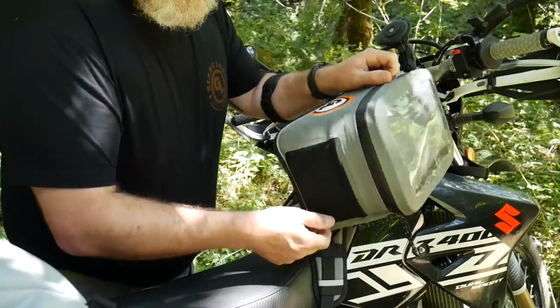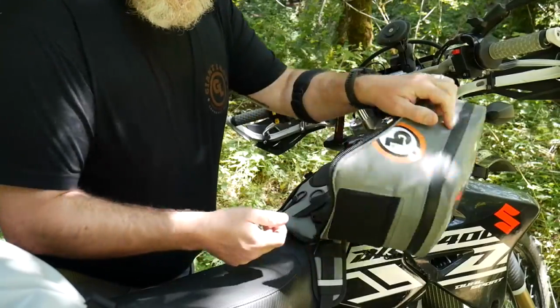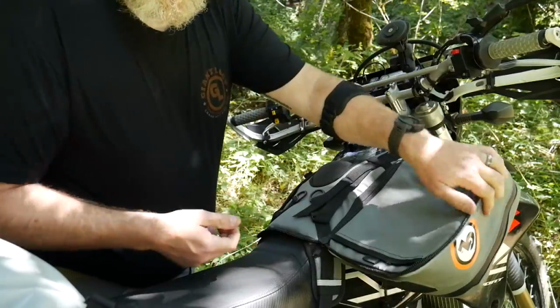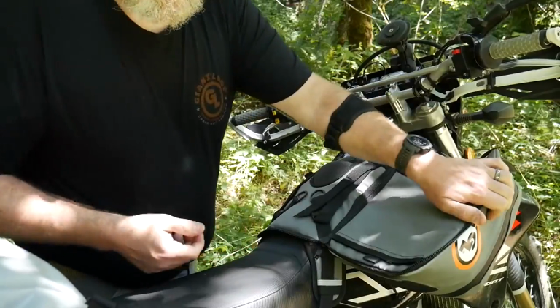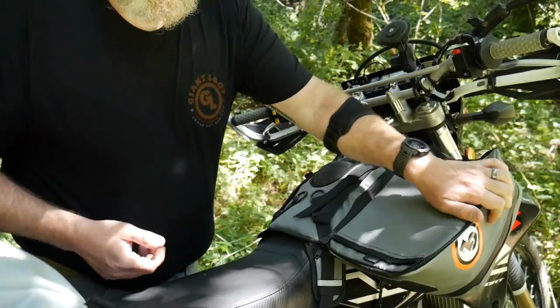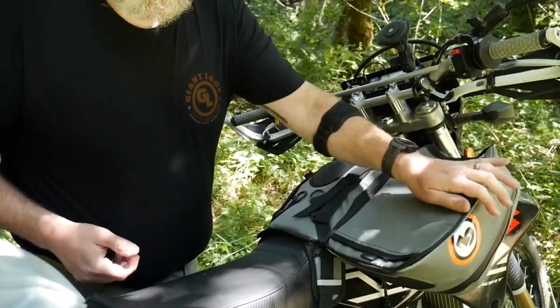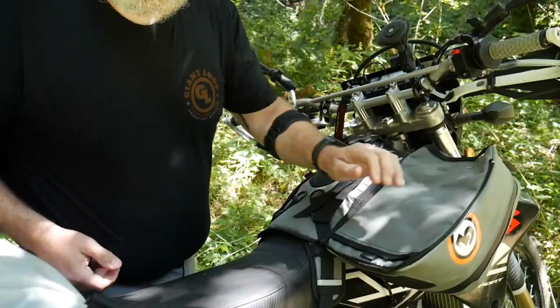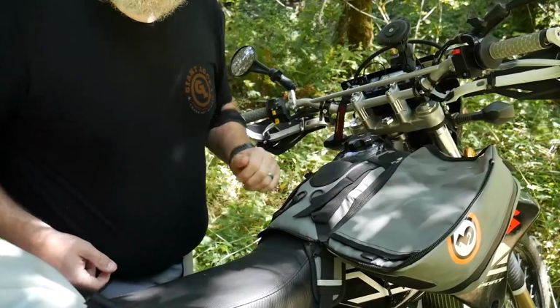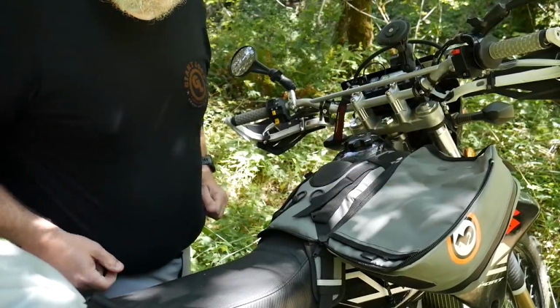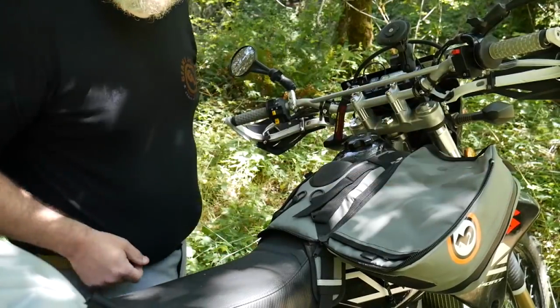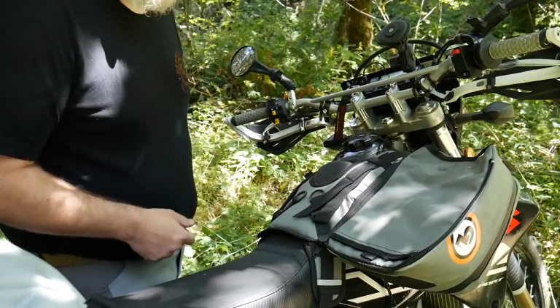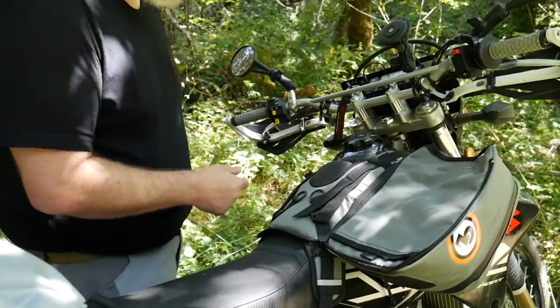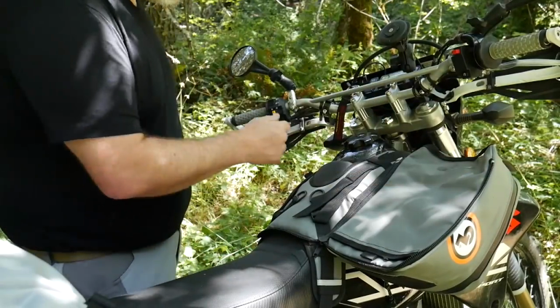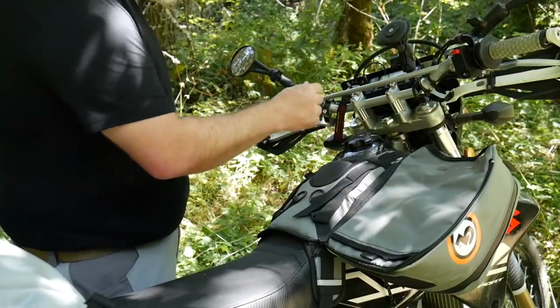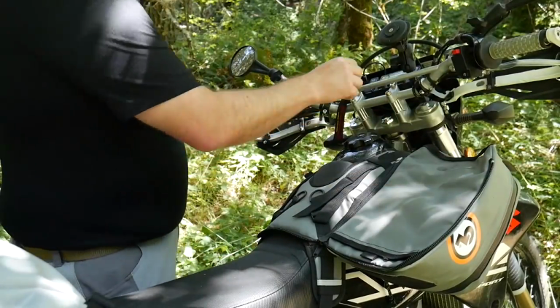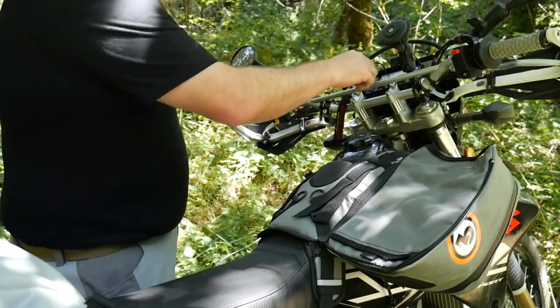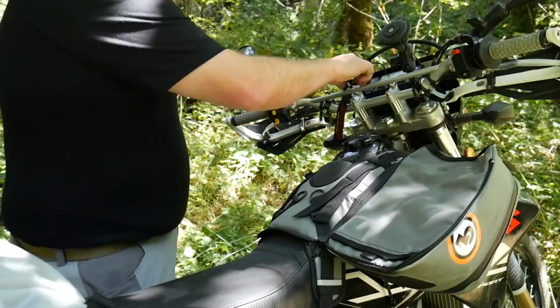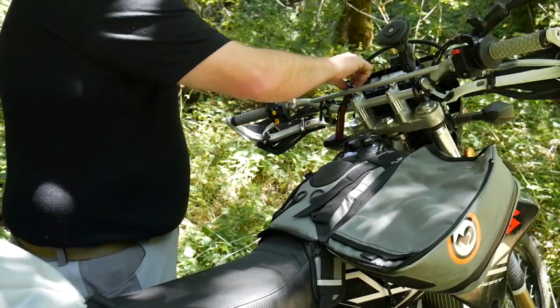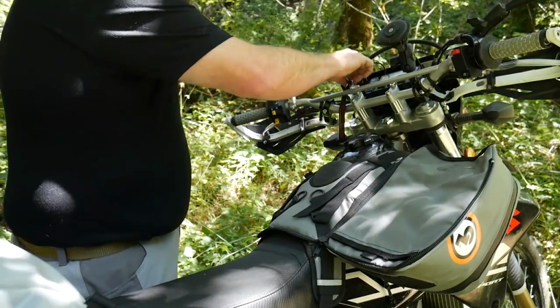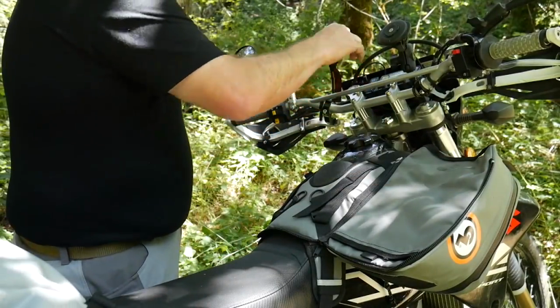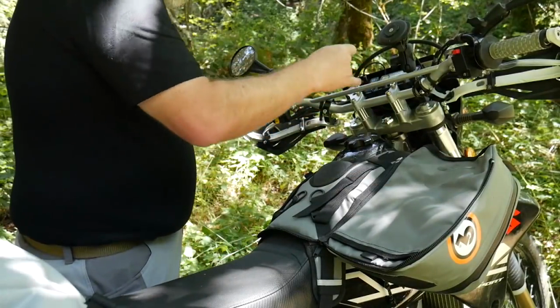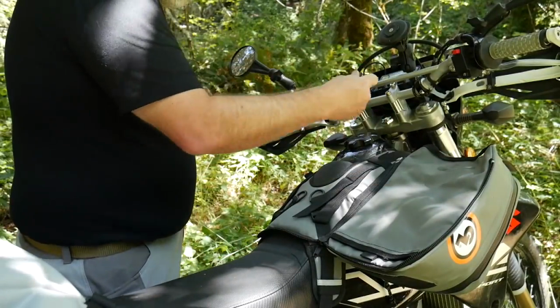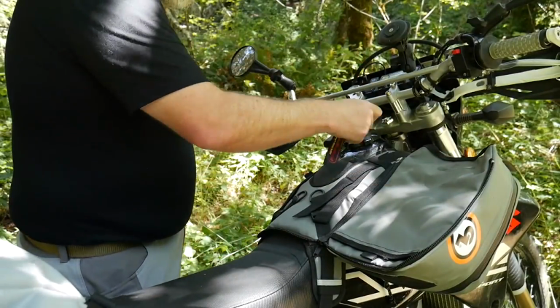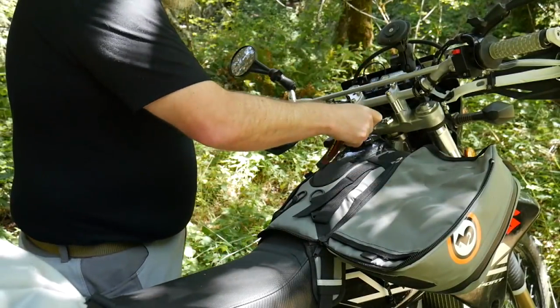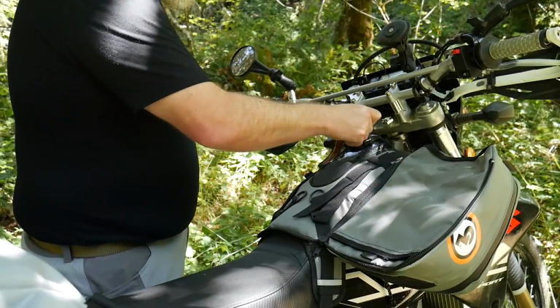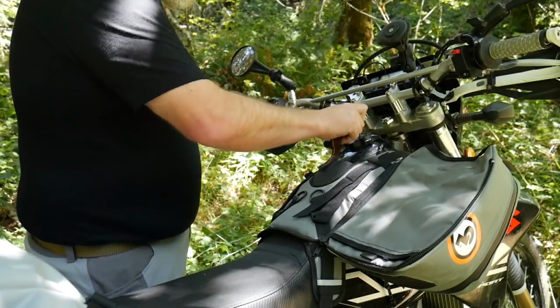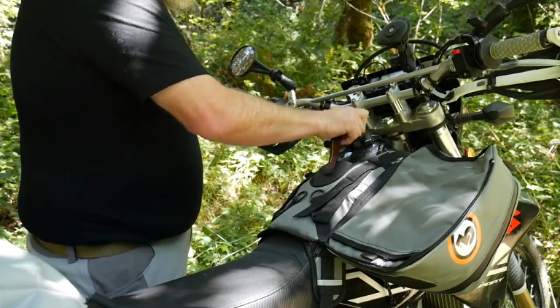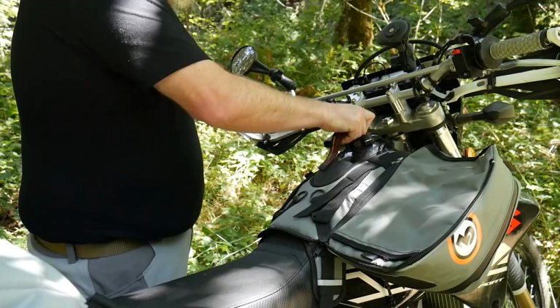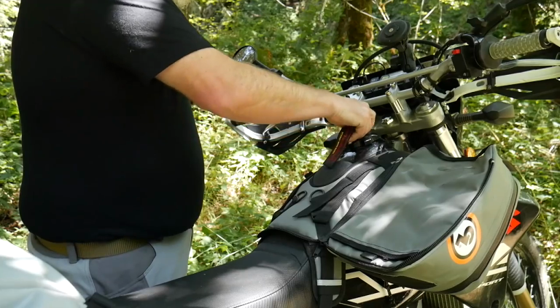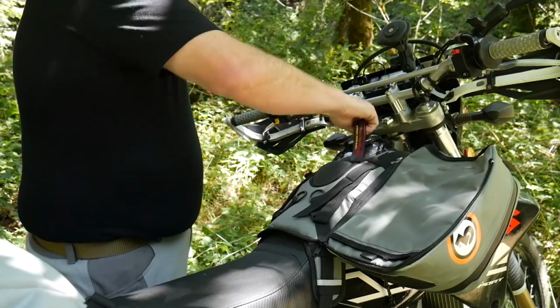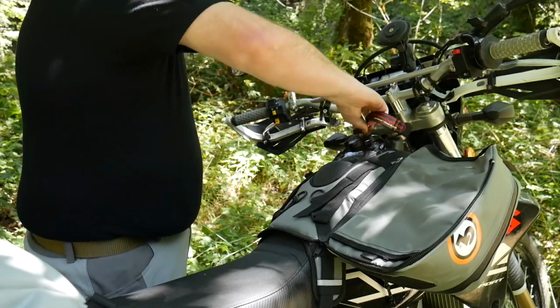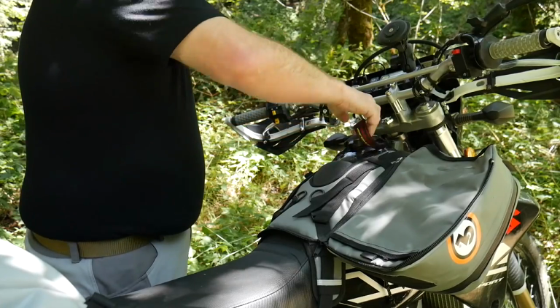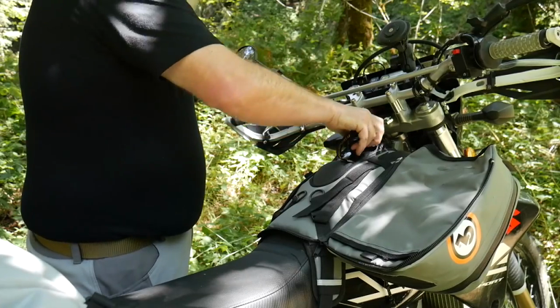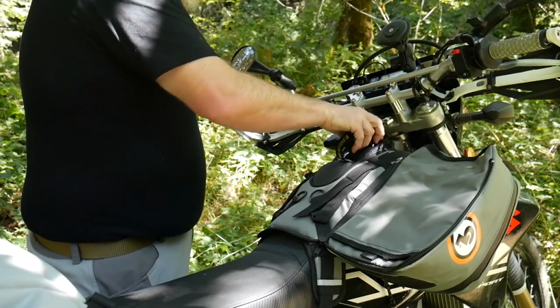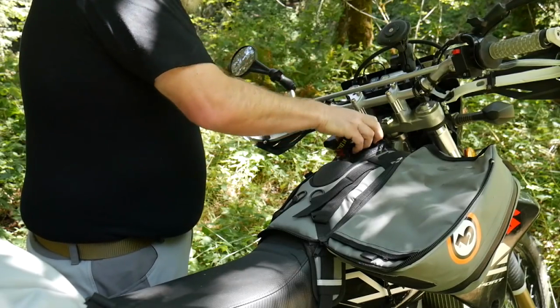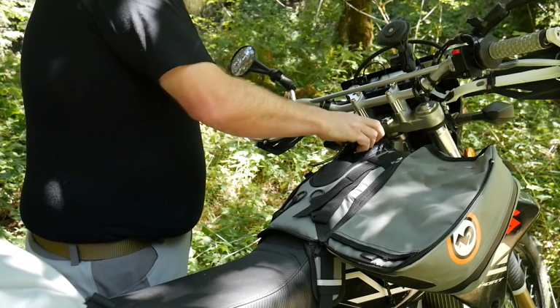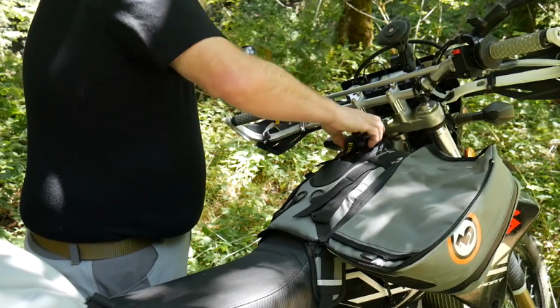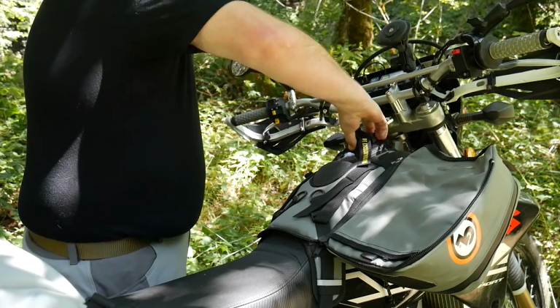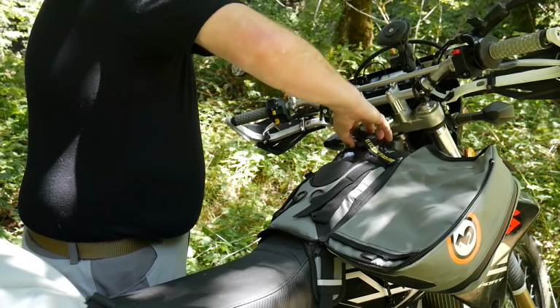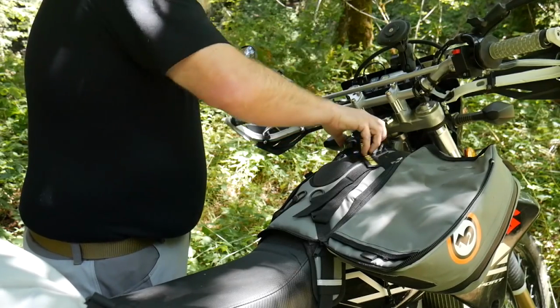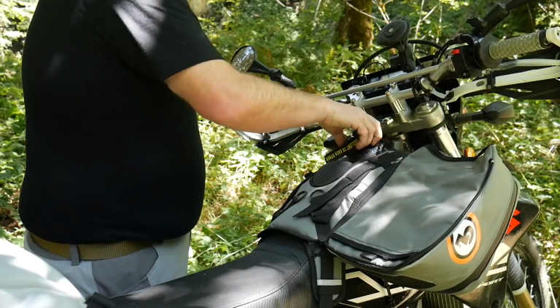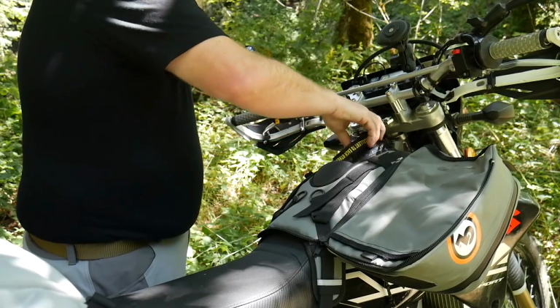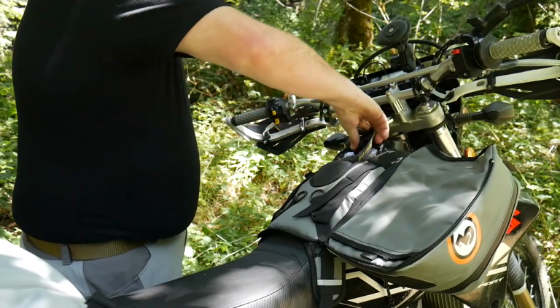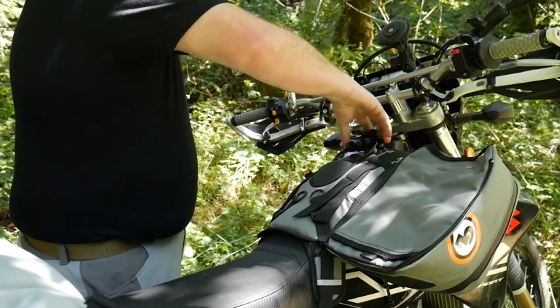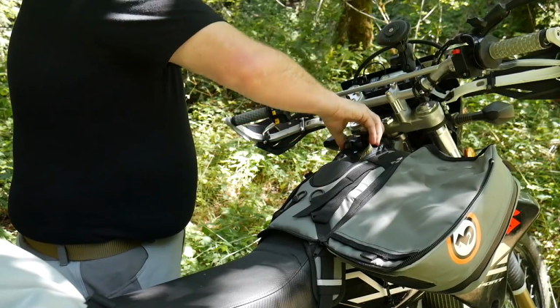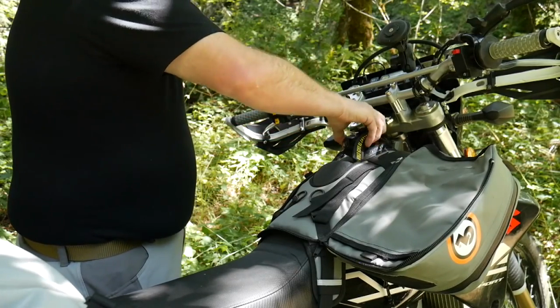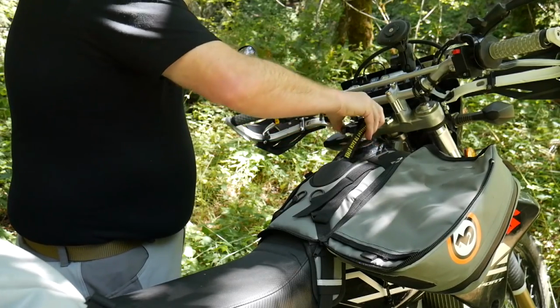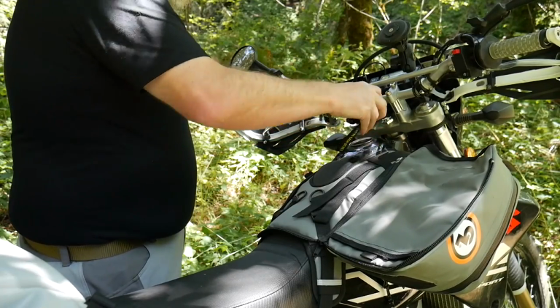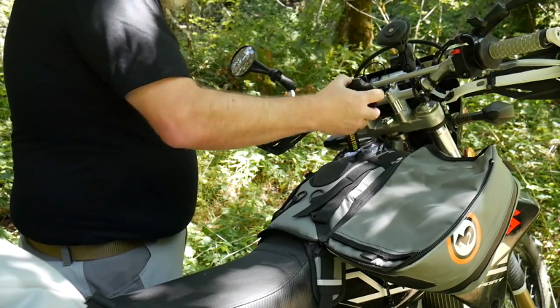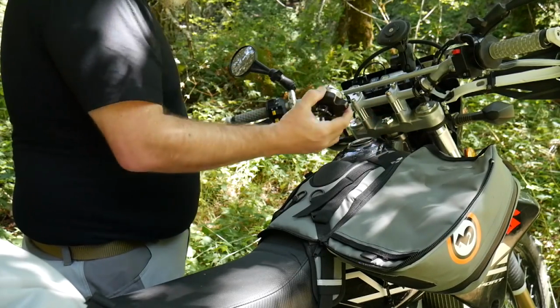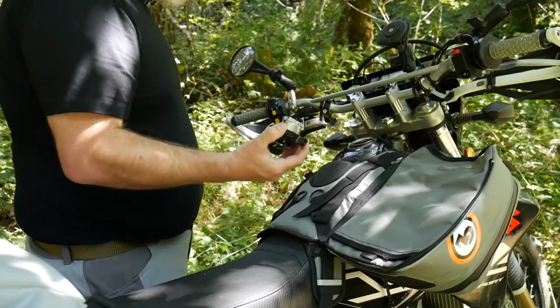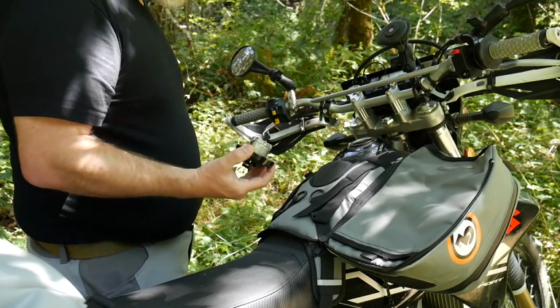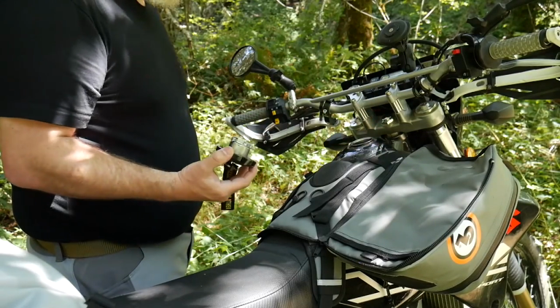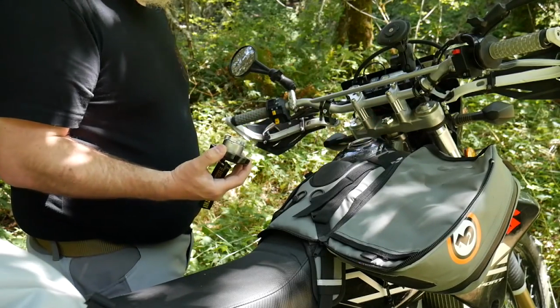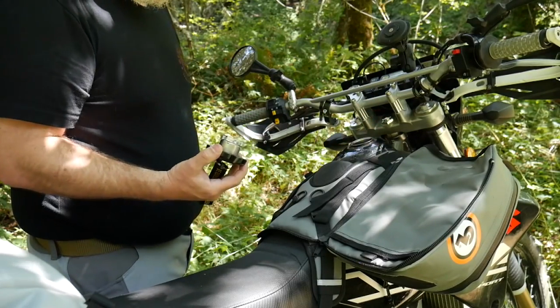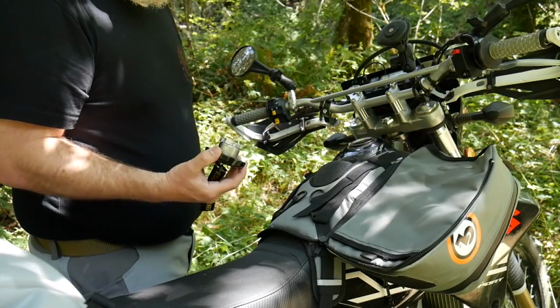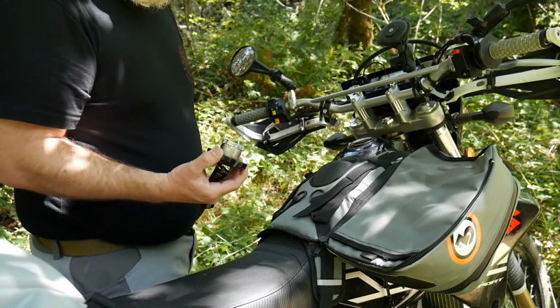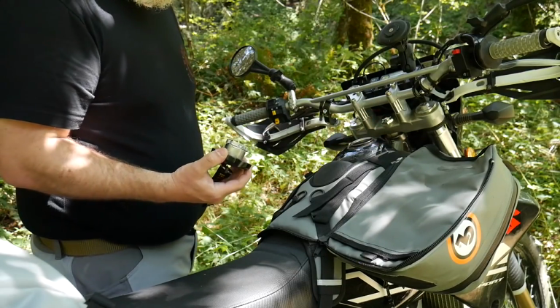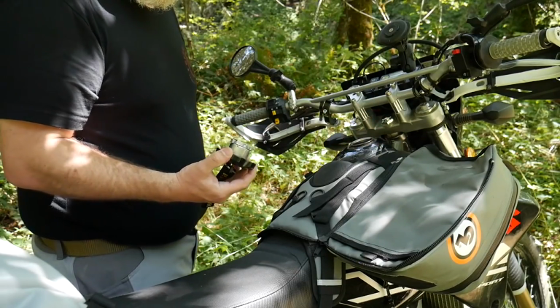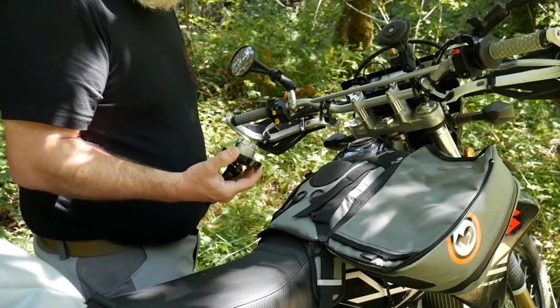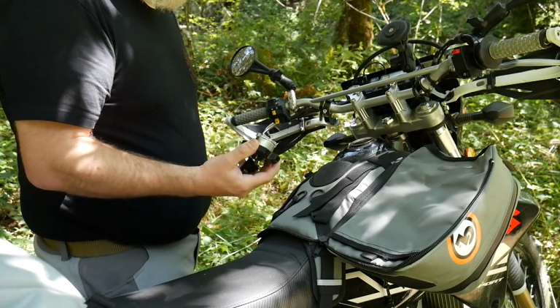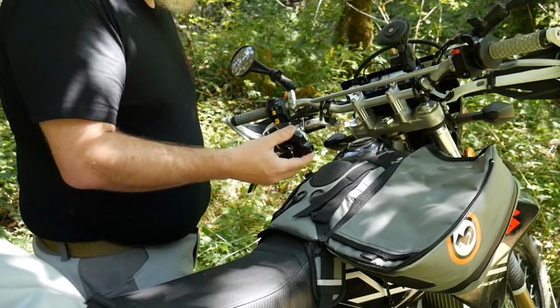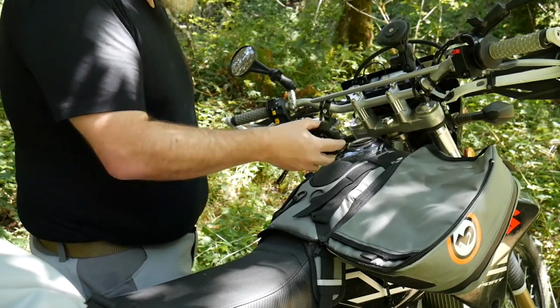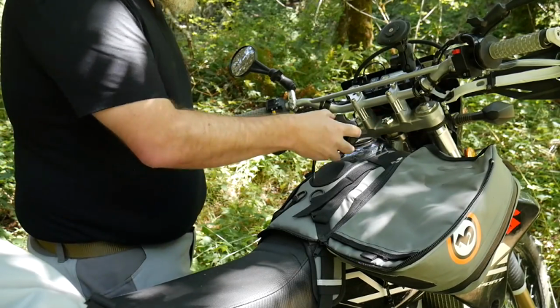The Diablo mounts over your gas cap and its concave shape allows your air vents to breathe. When it's time to get gas, just zip it and flip it — quick and easy.